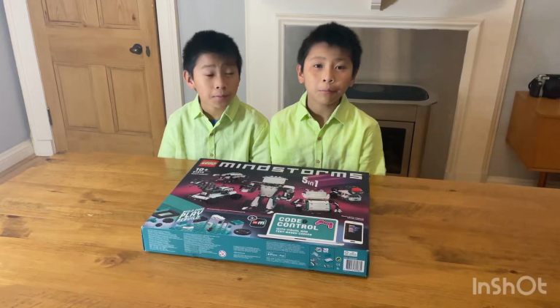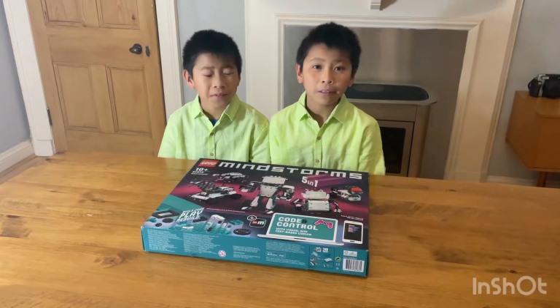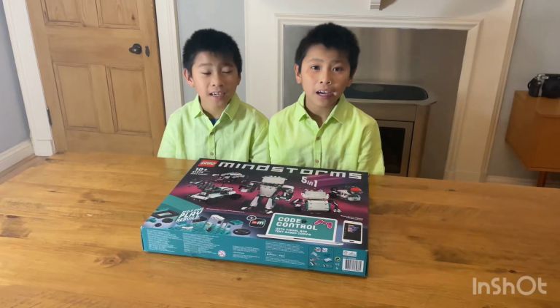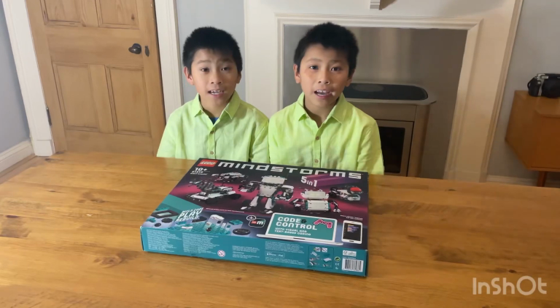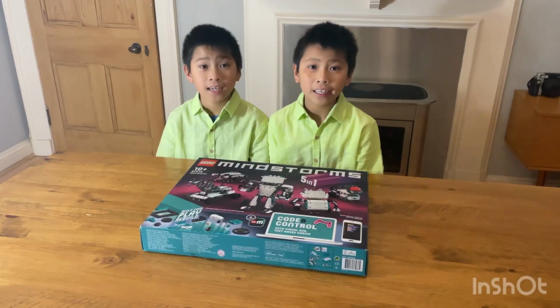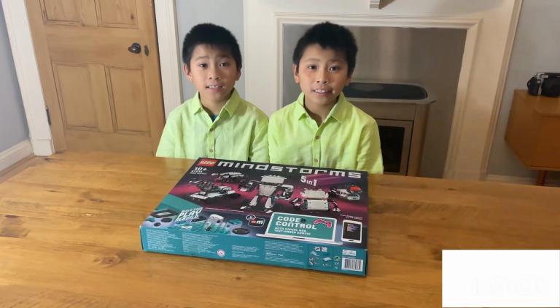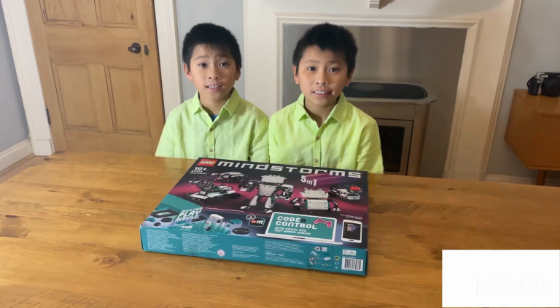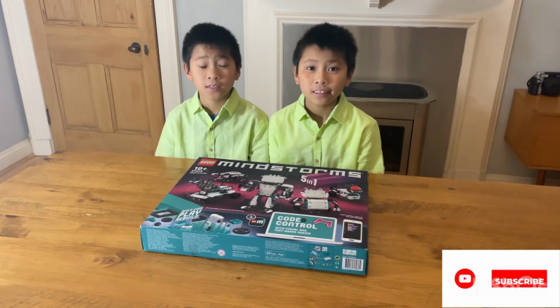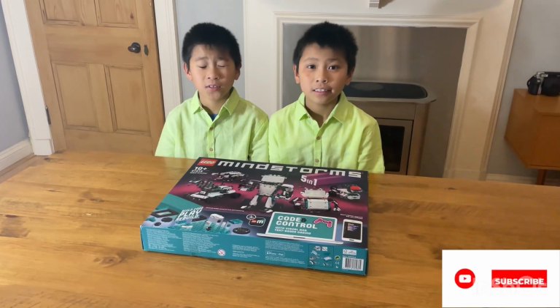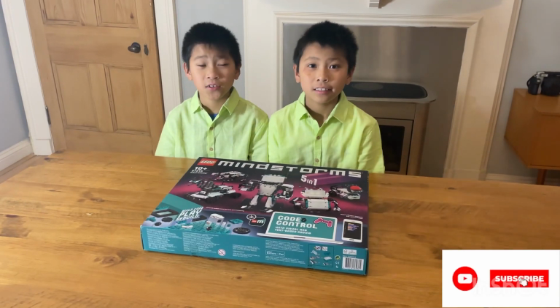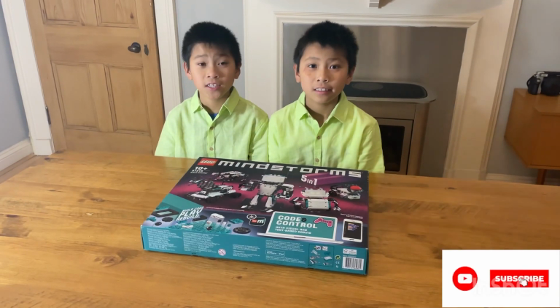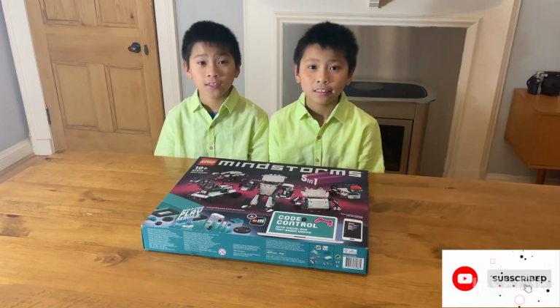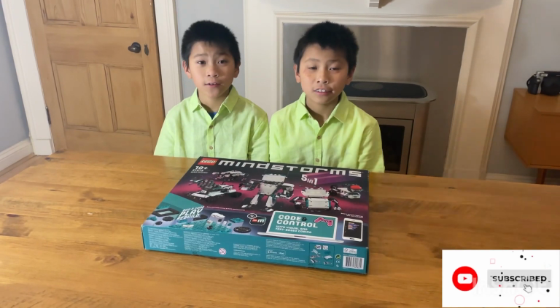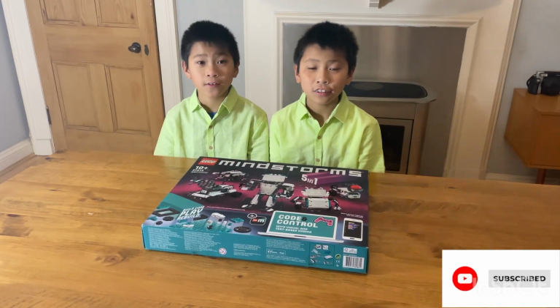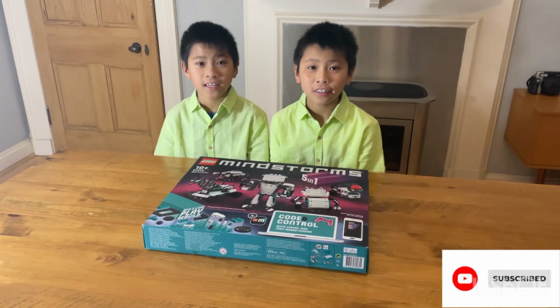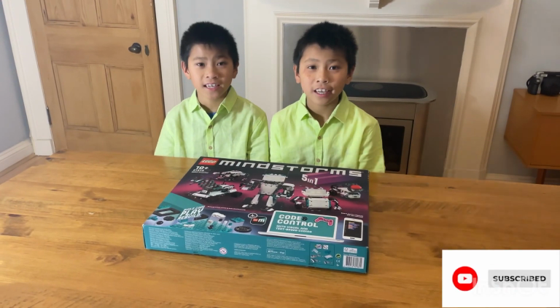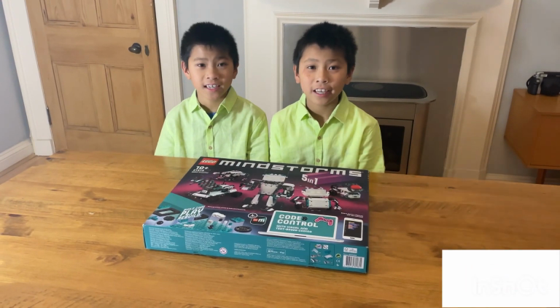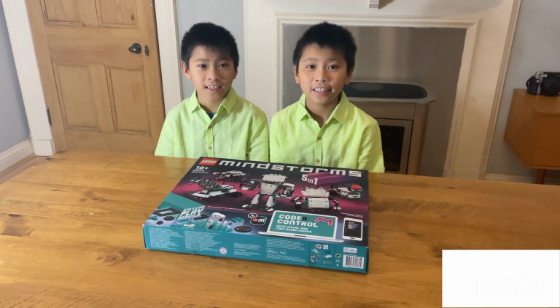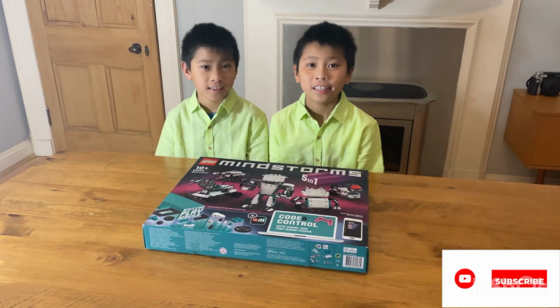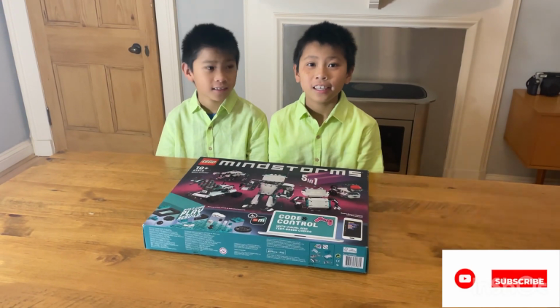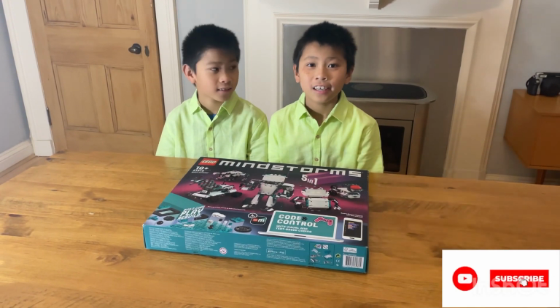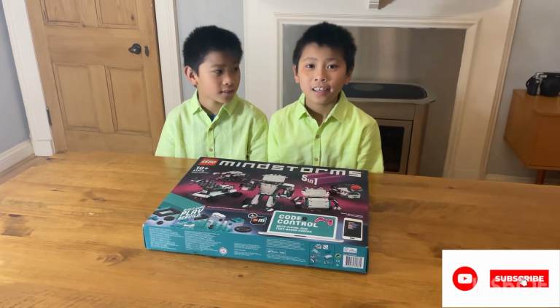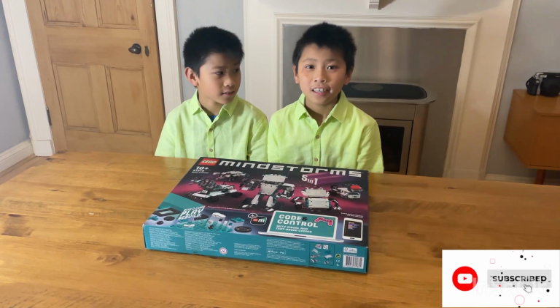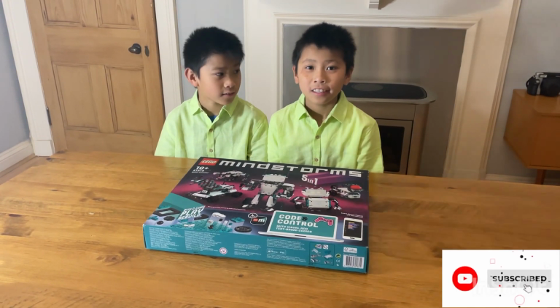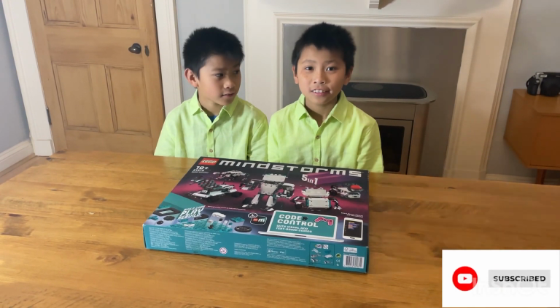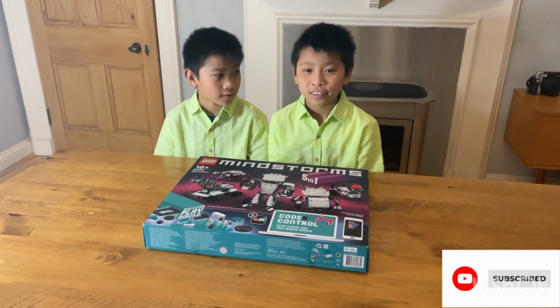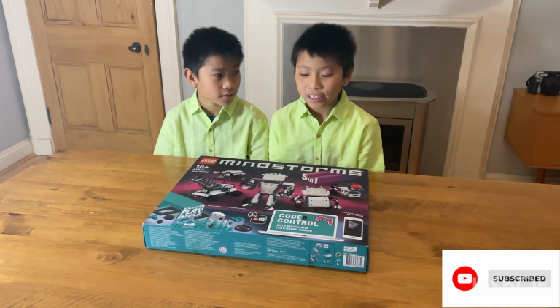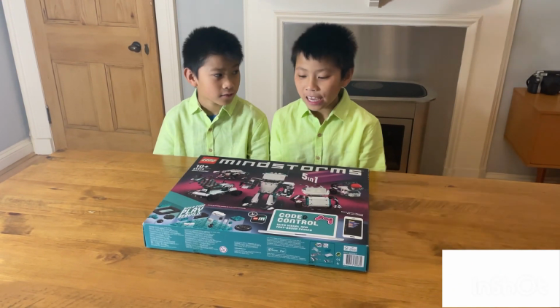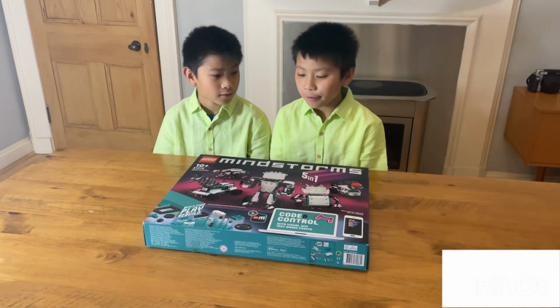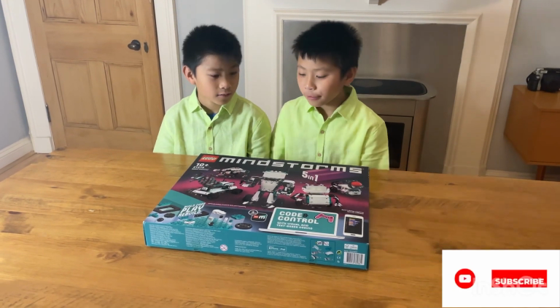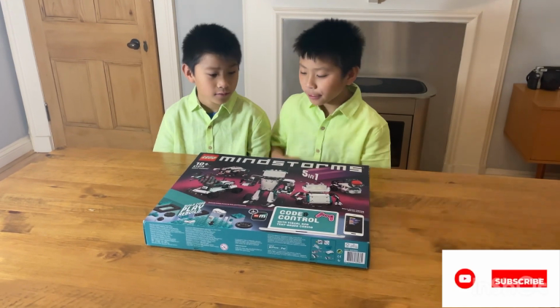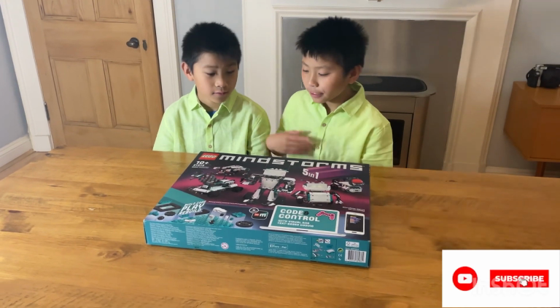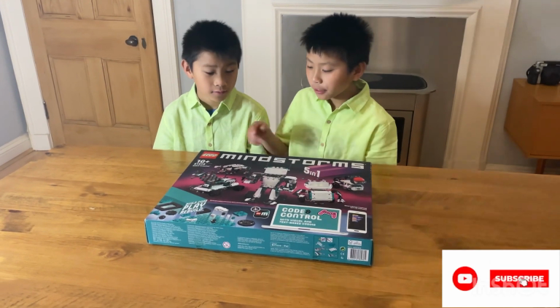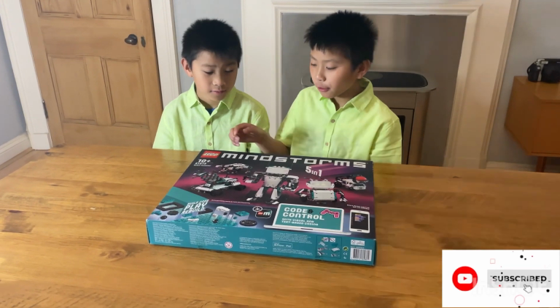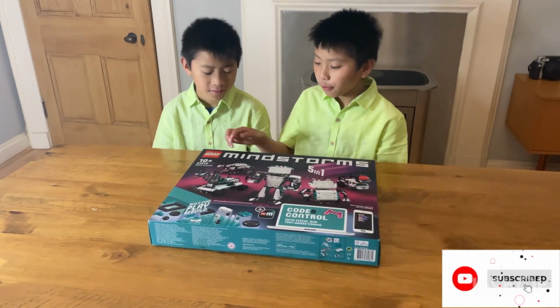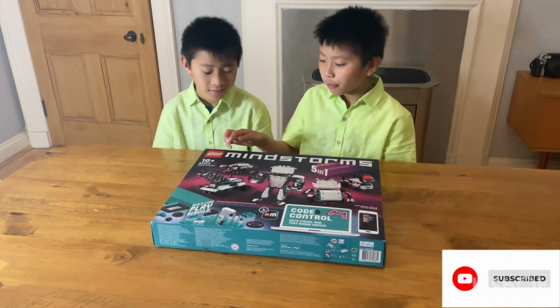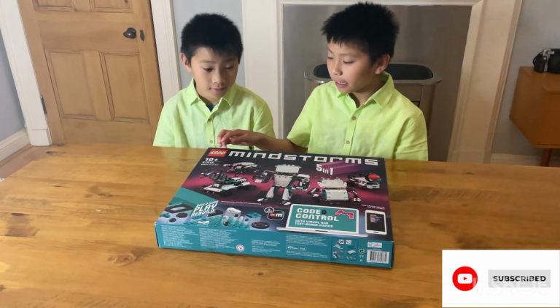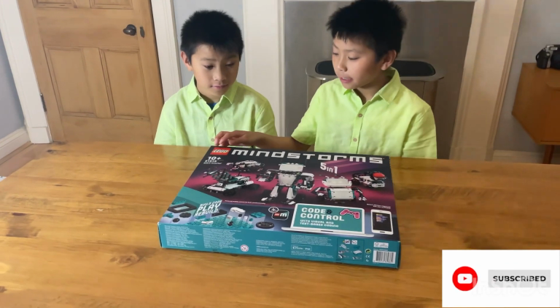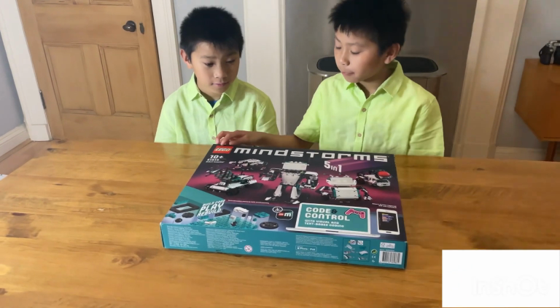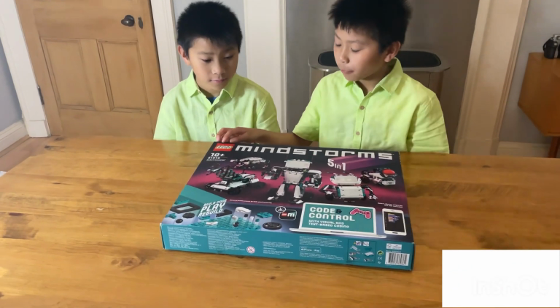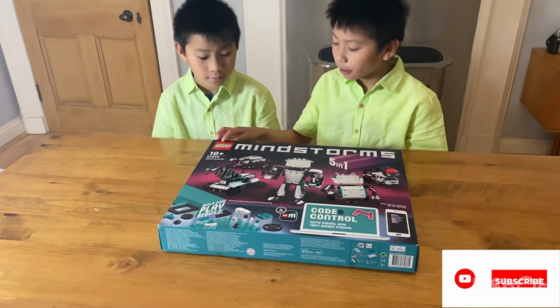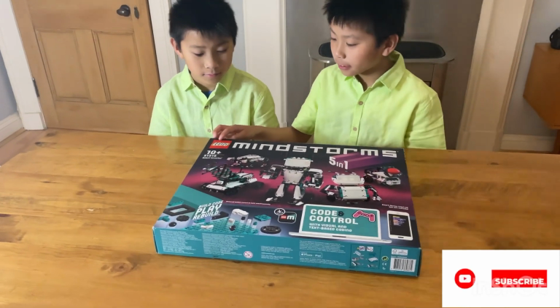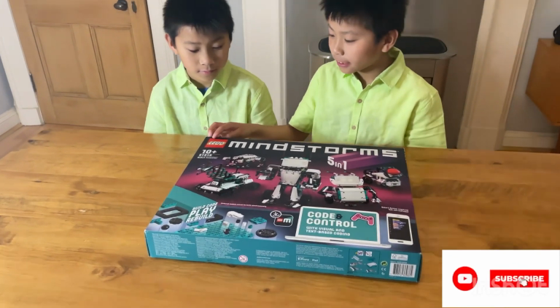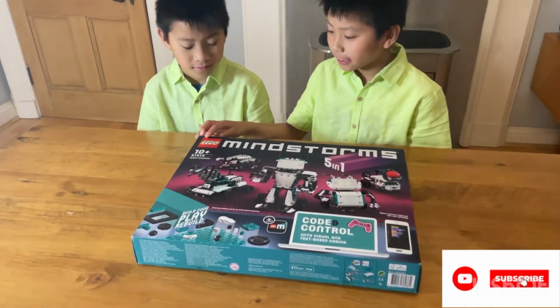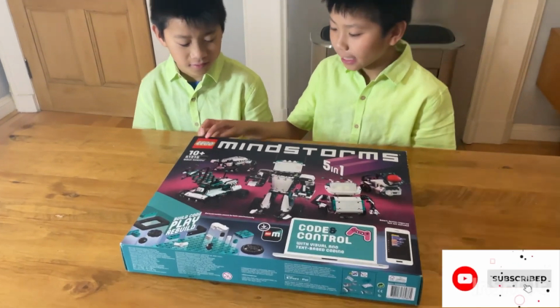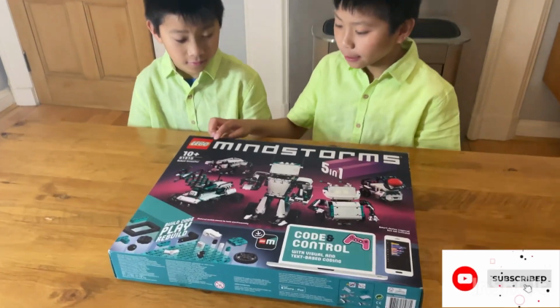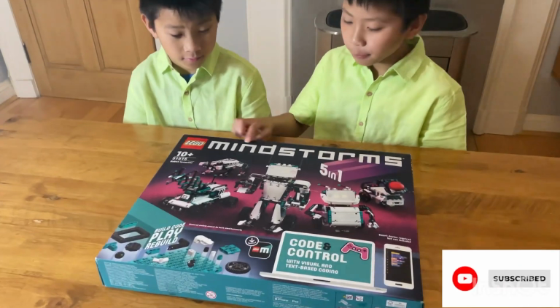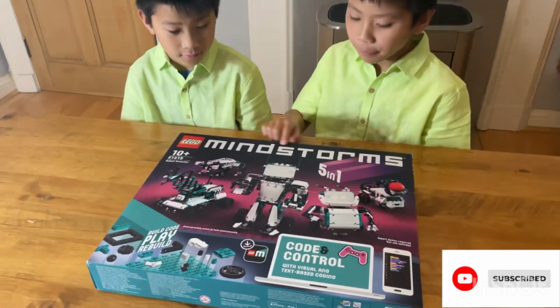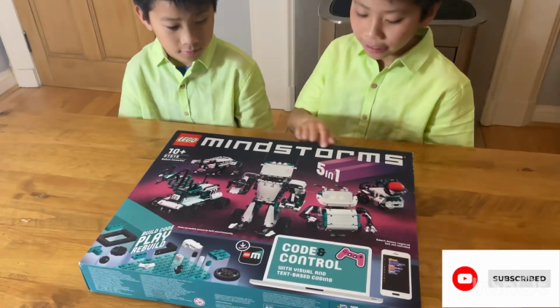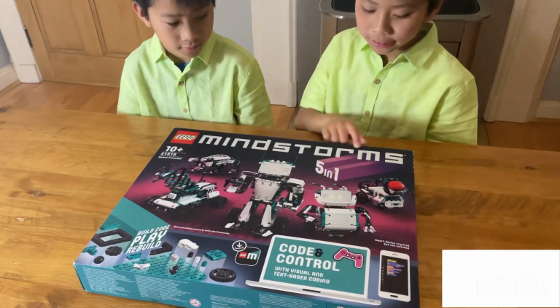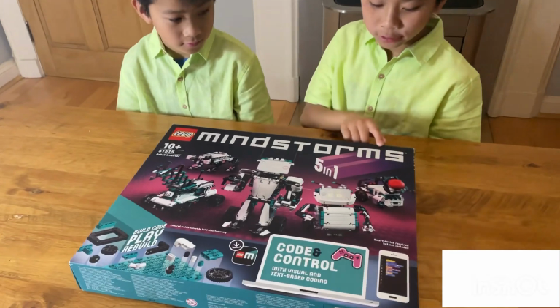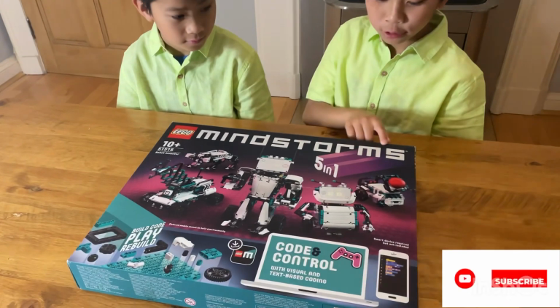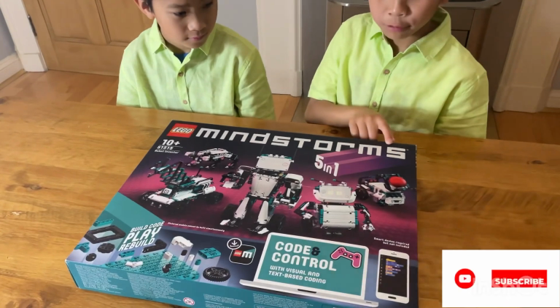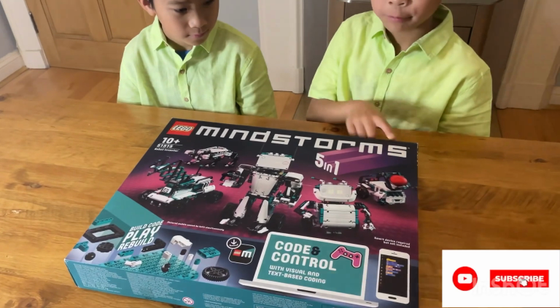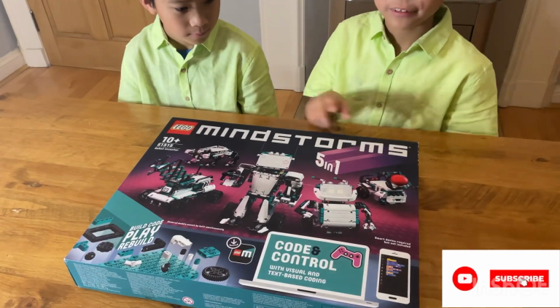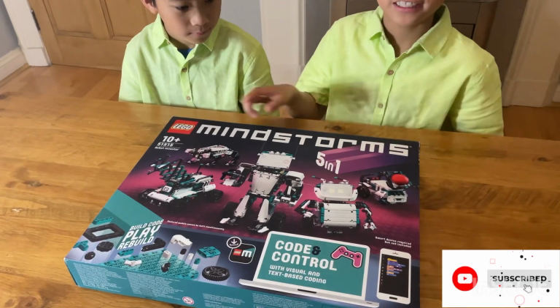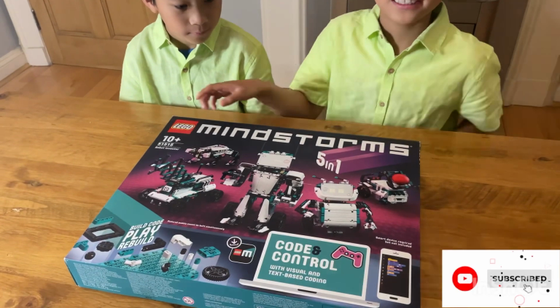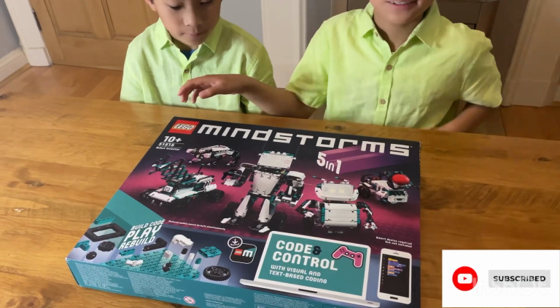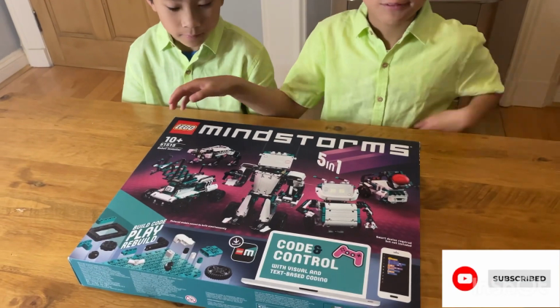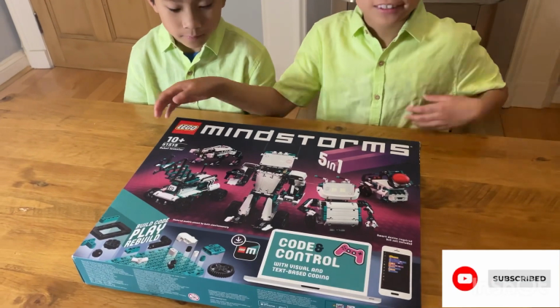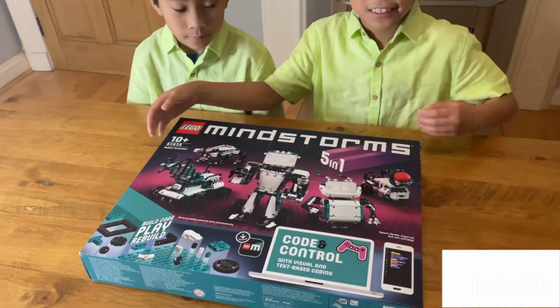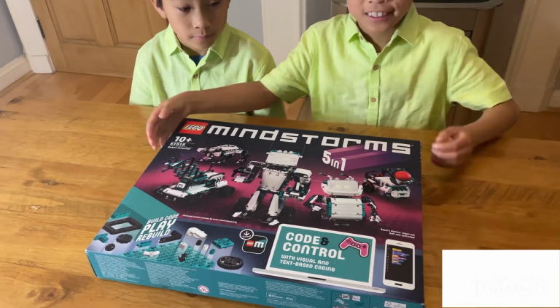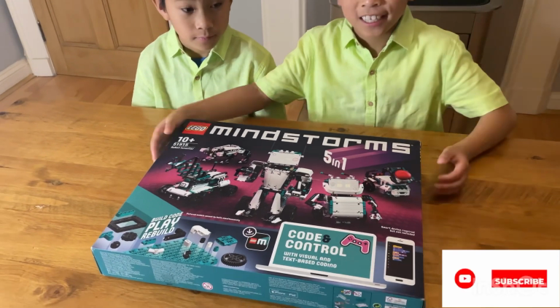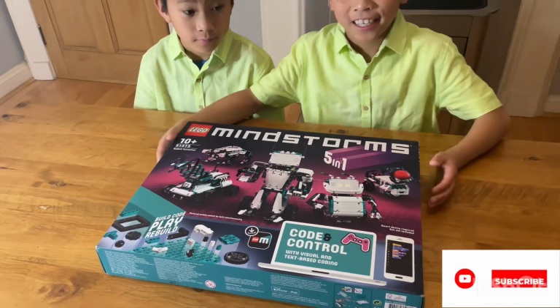What's up guys, it's Toy and Sonny. Today we're going to go and unbox the Lego Mindstorm. Let's see what's inside.